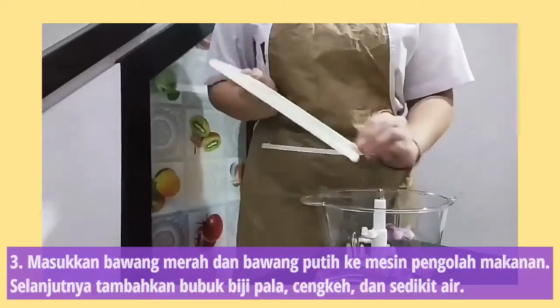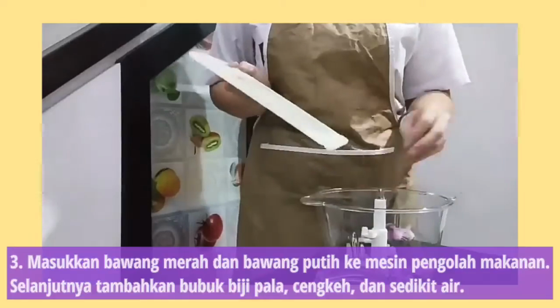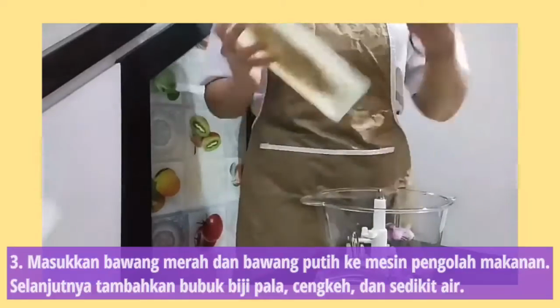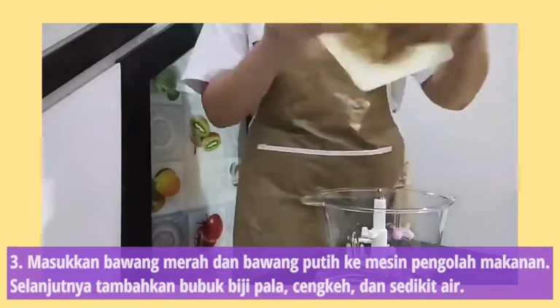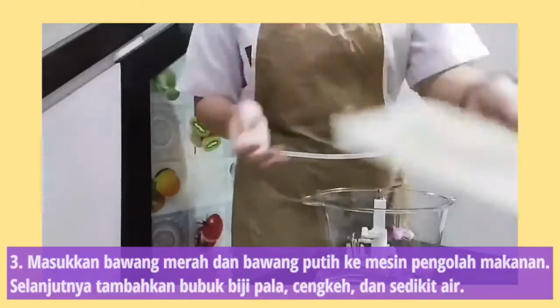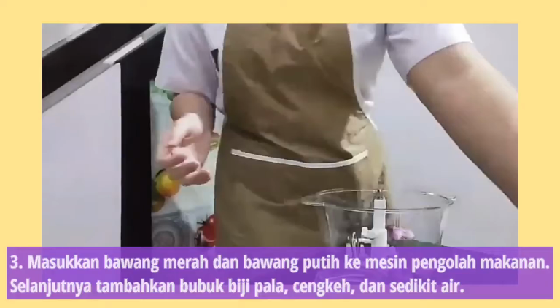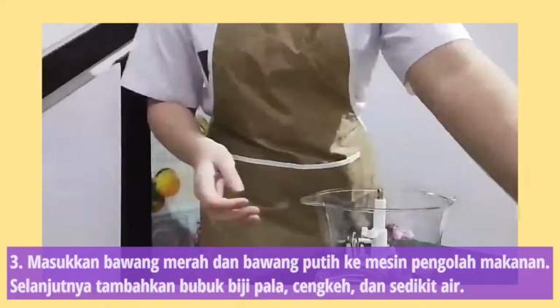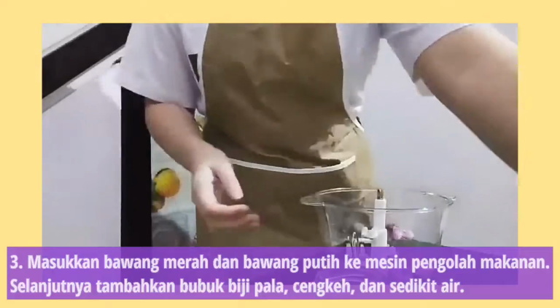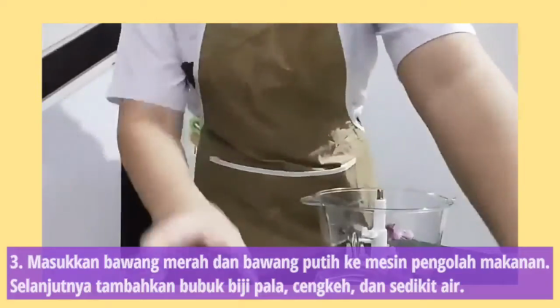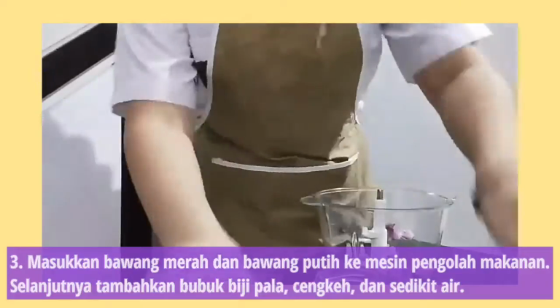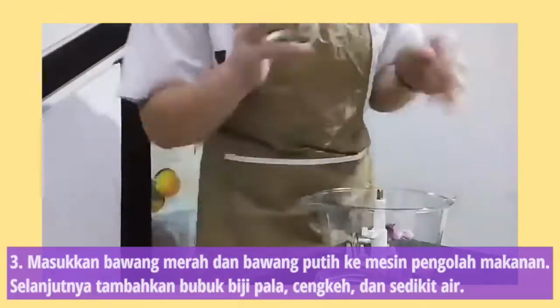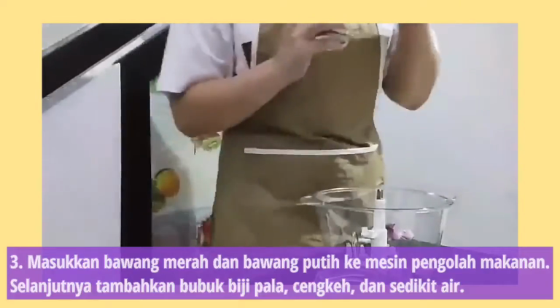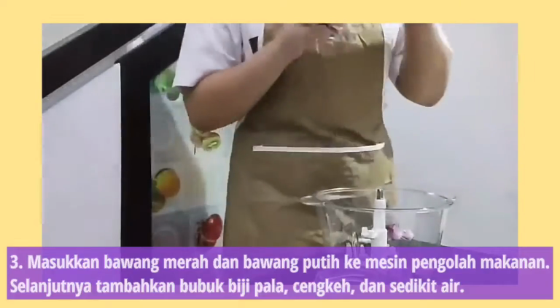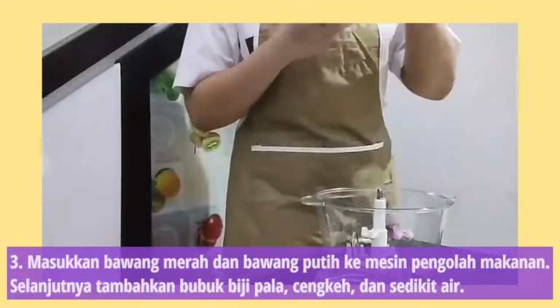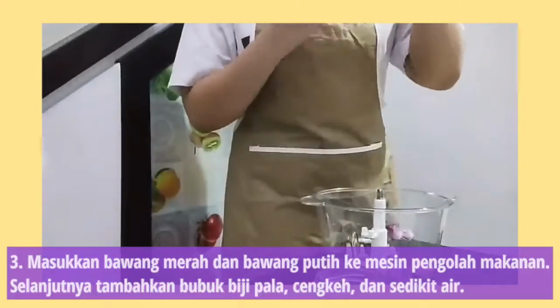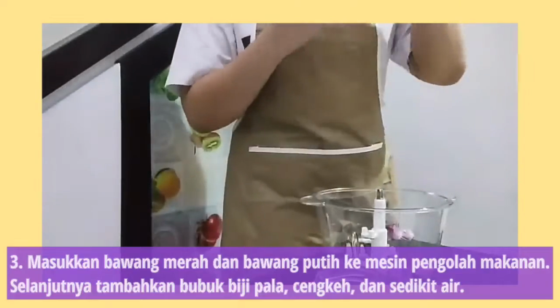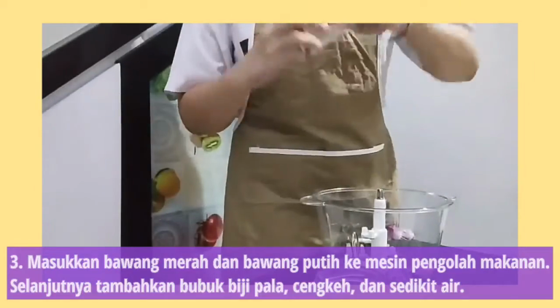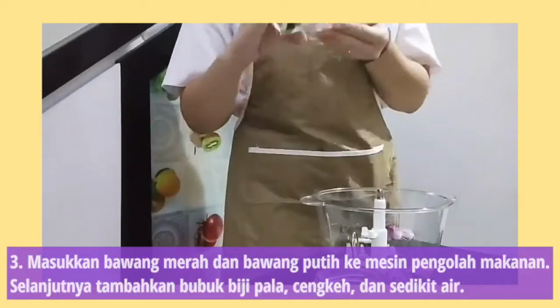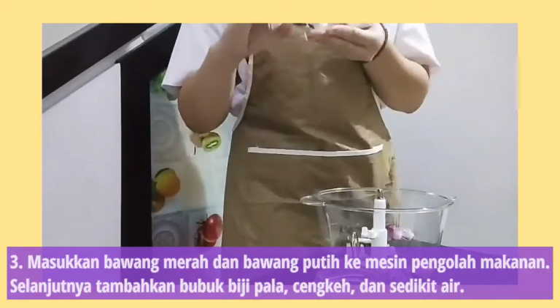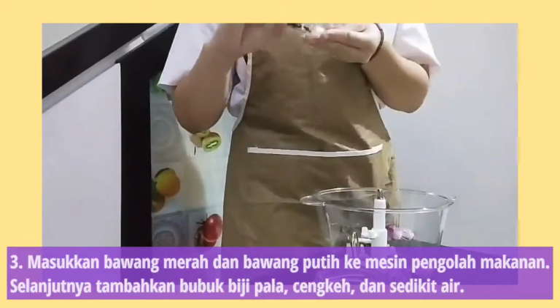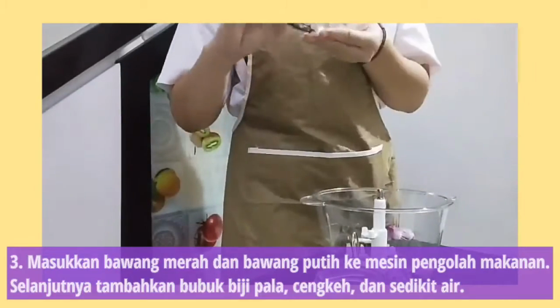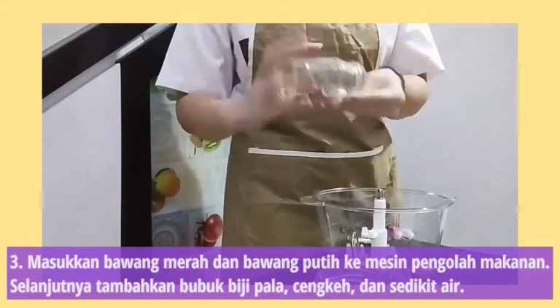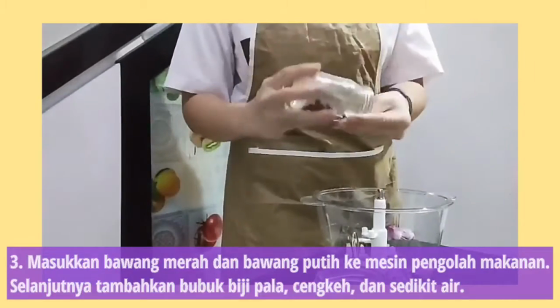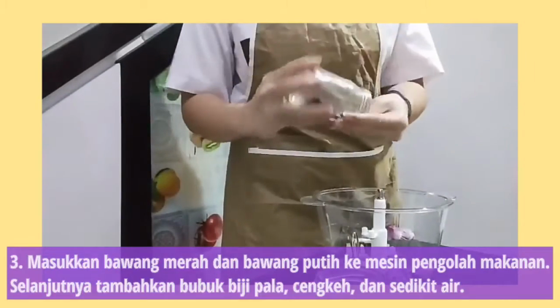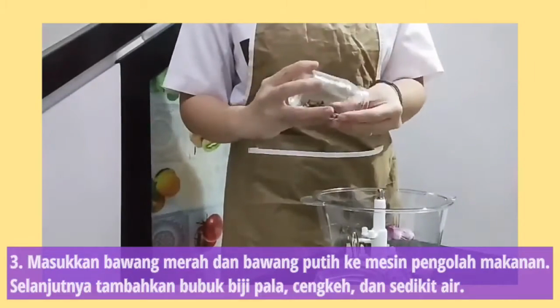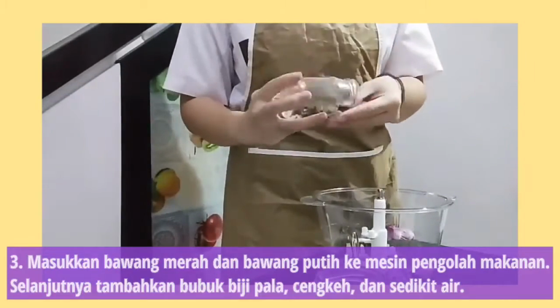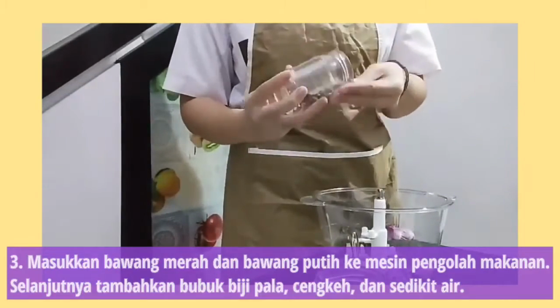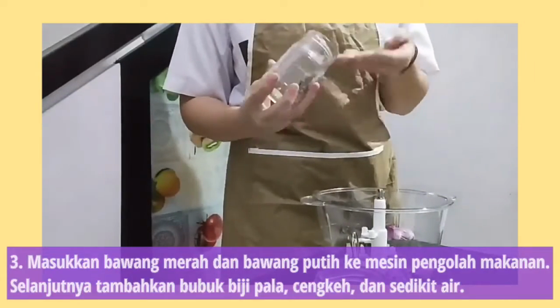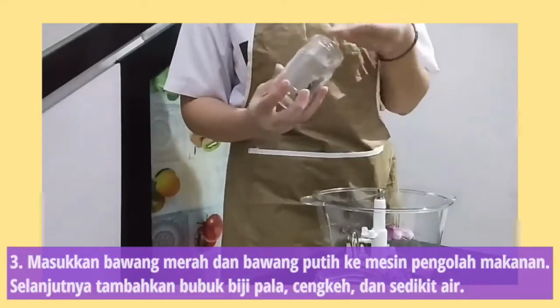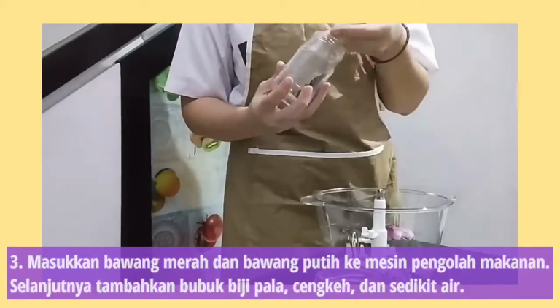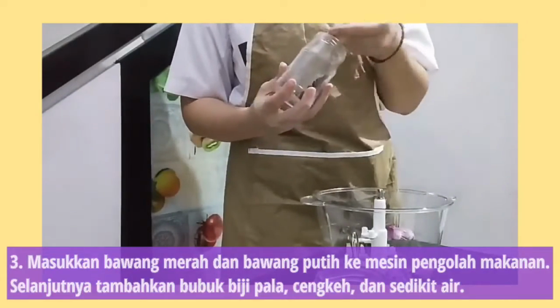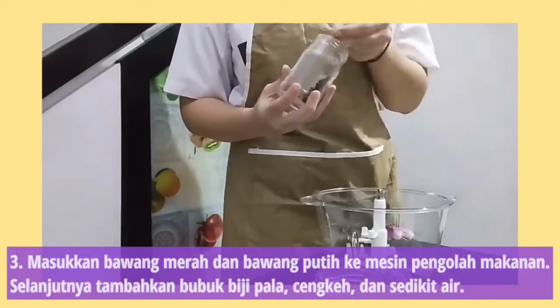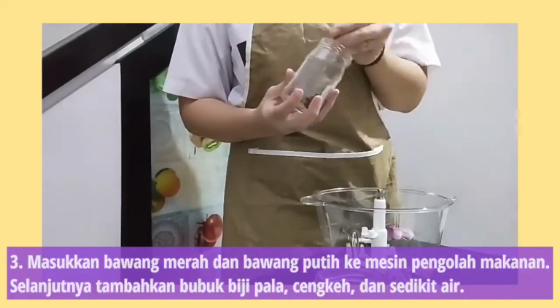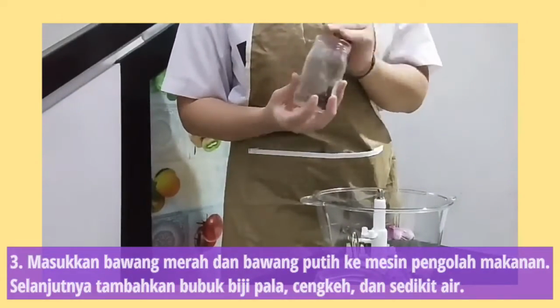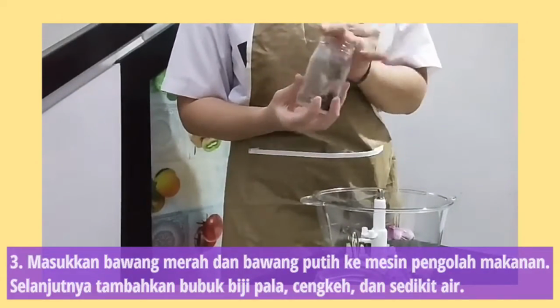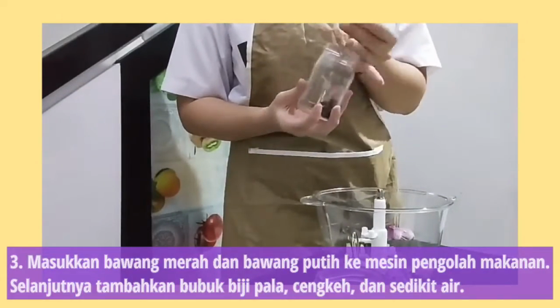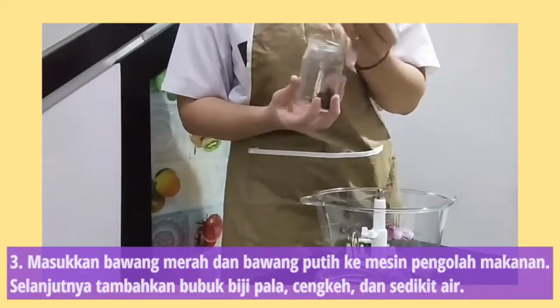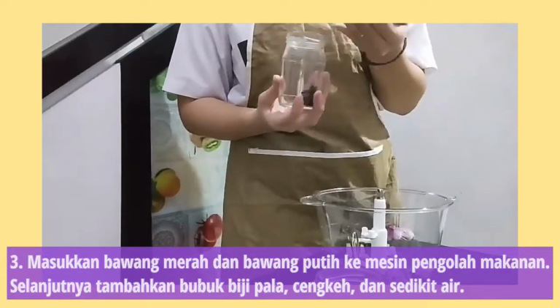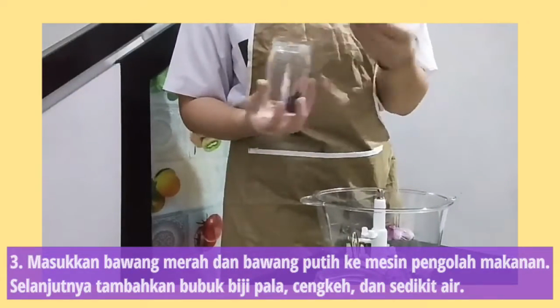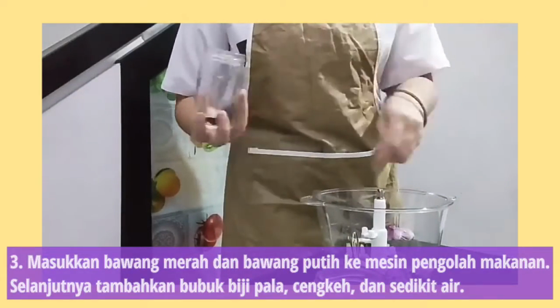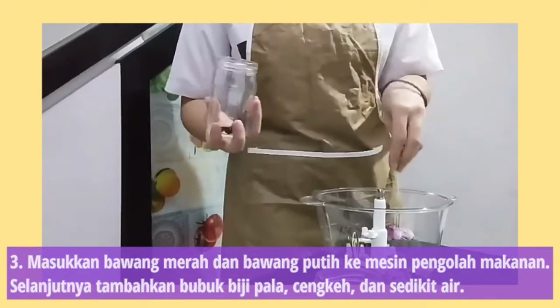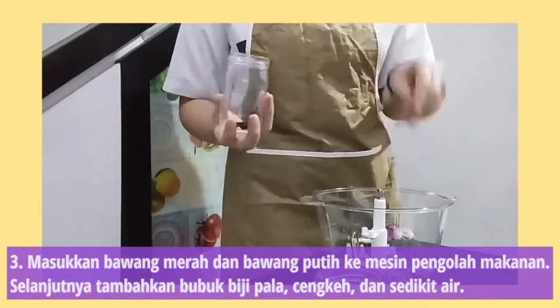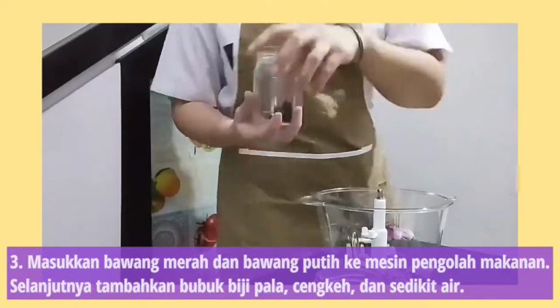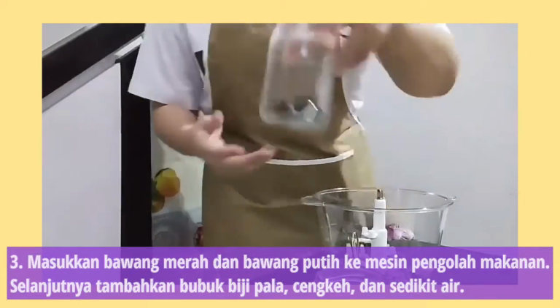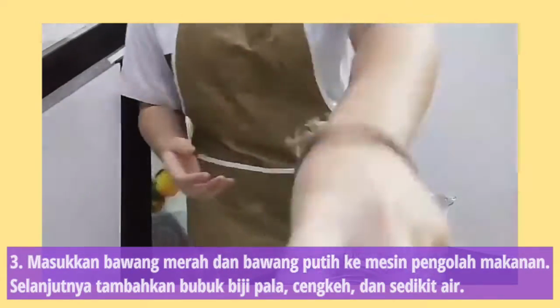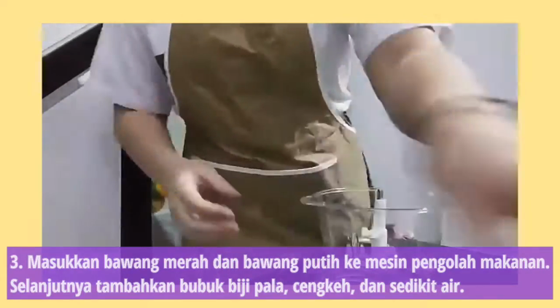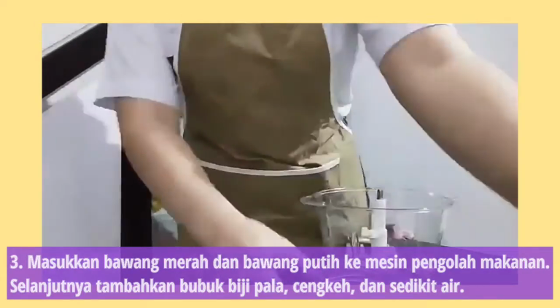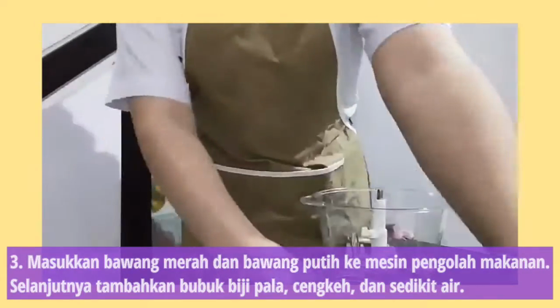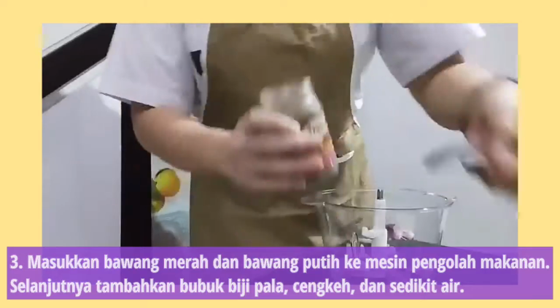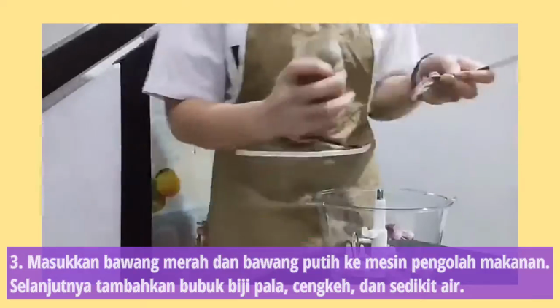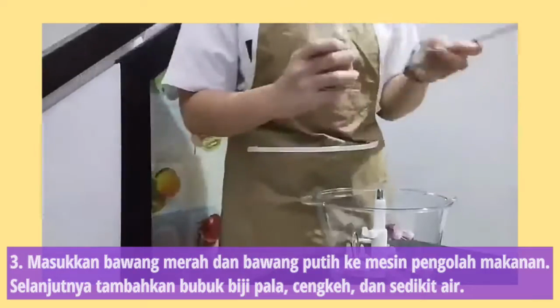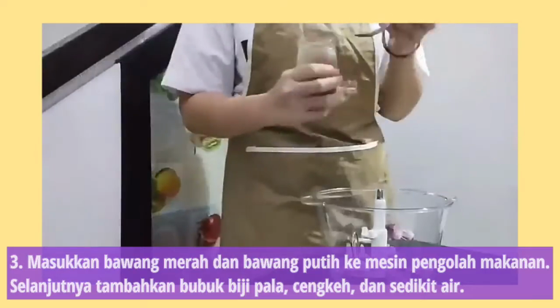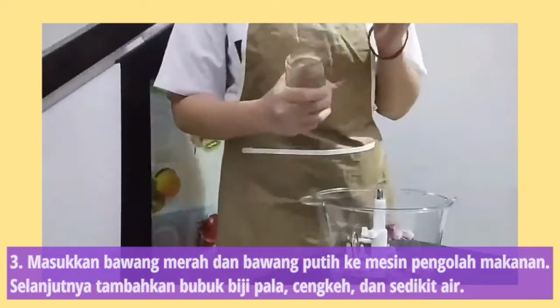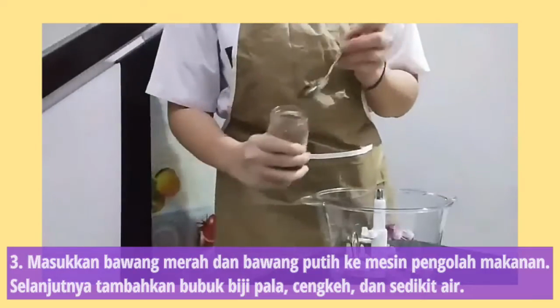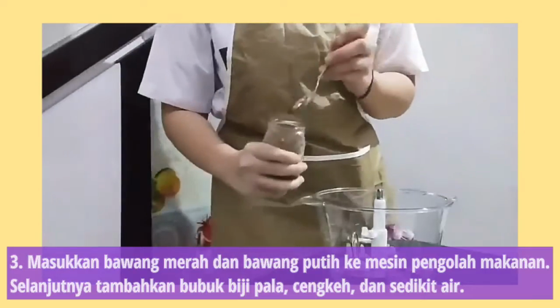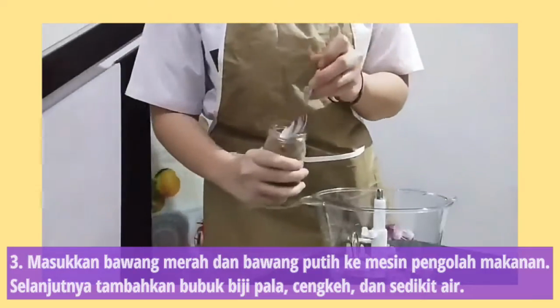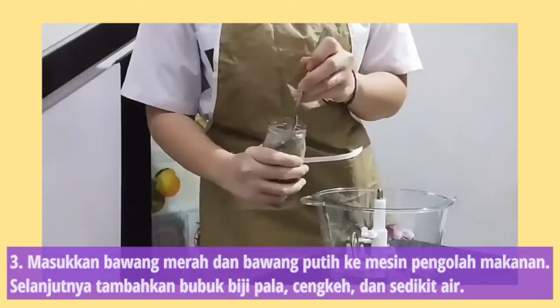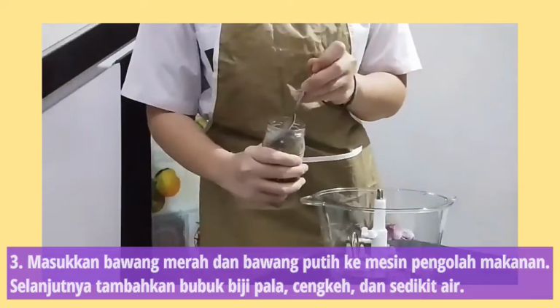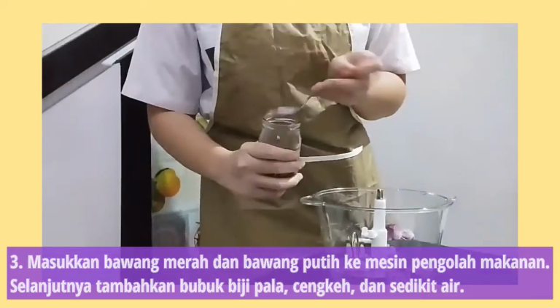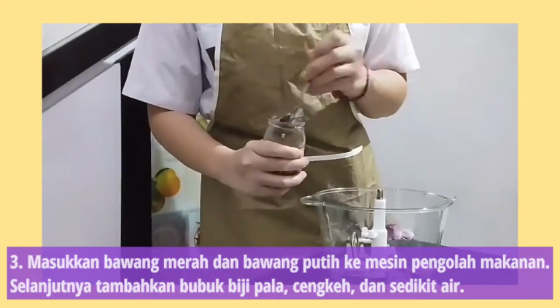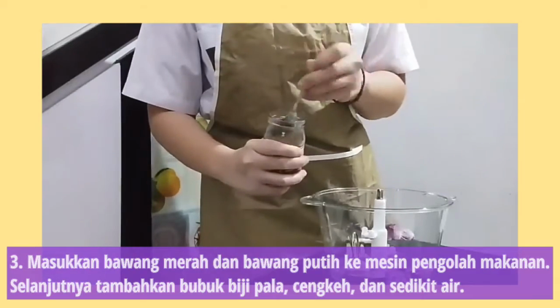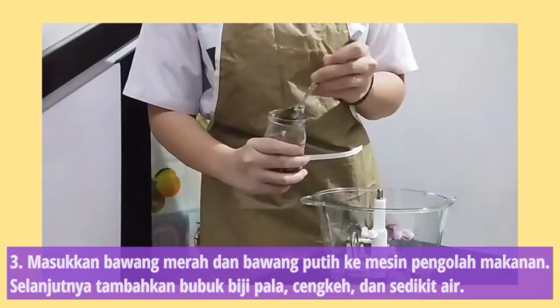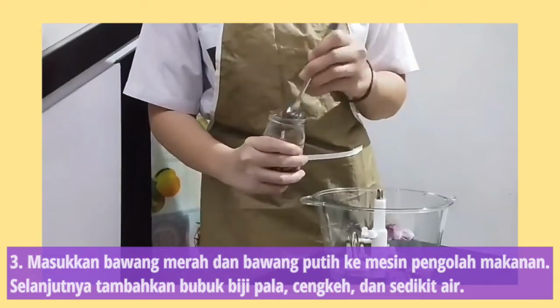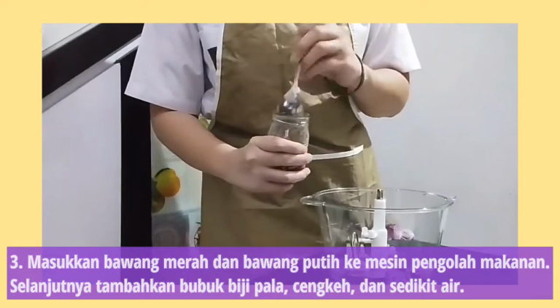Thirdly, put garlic and shallots that are already peeled and cleaned into a food processor. Next, add the cloves and nutmeg powder.